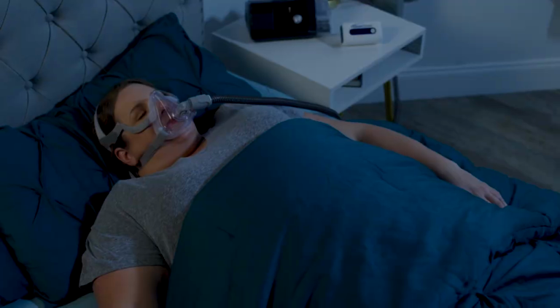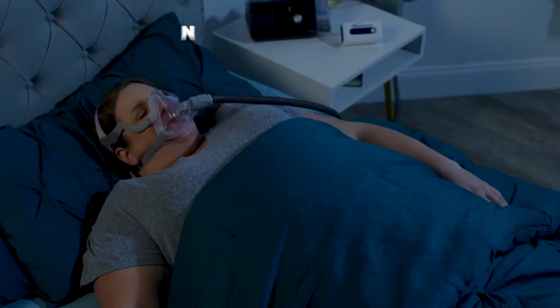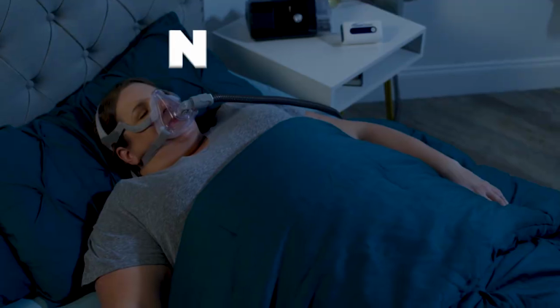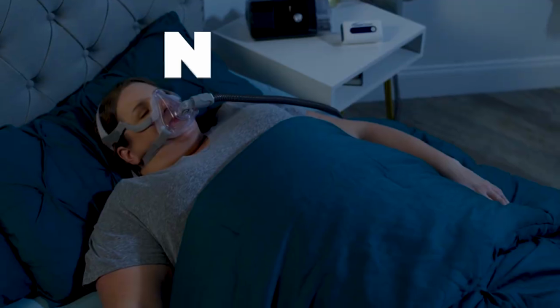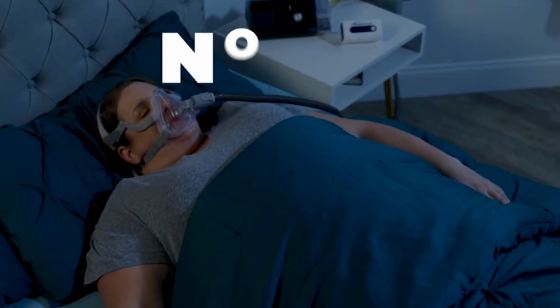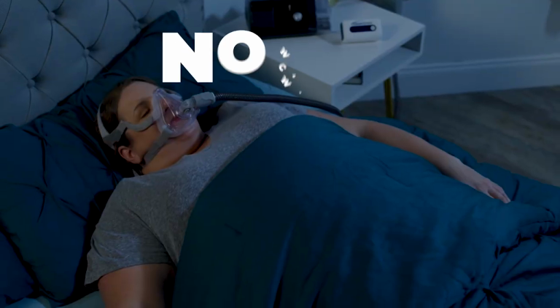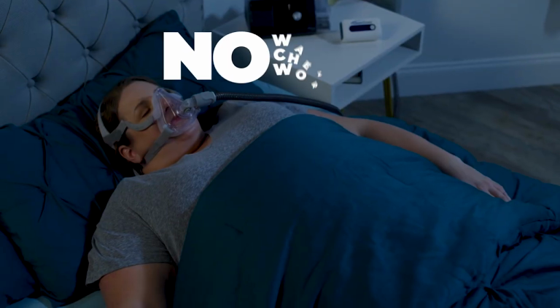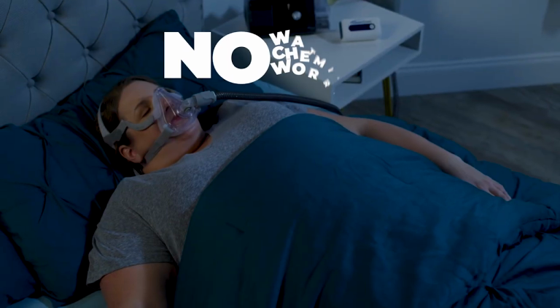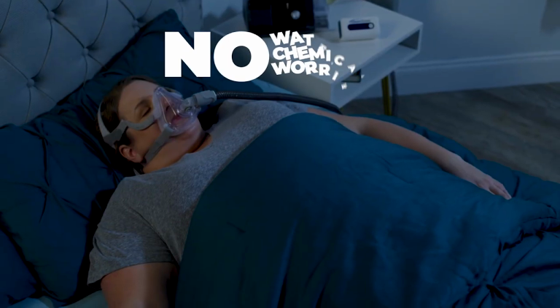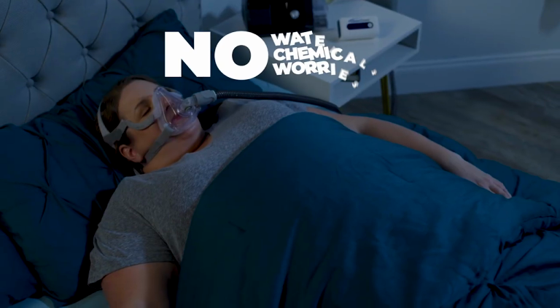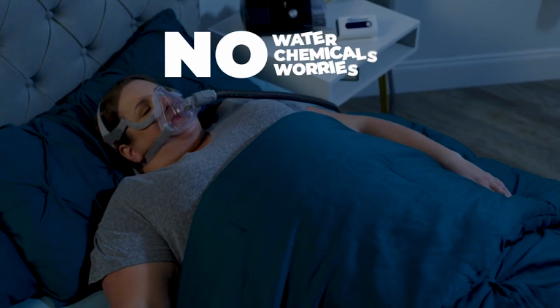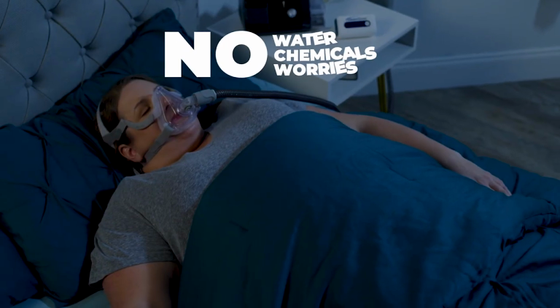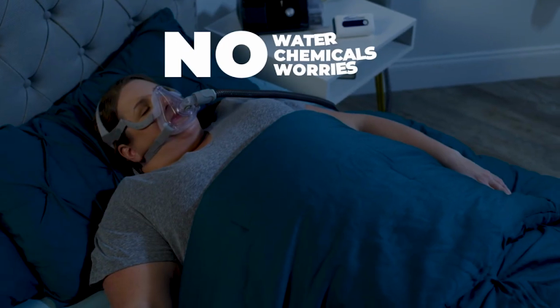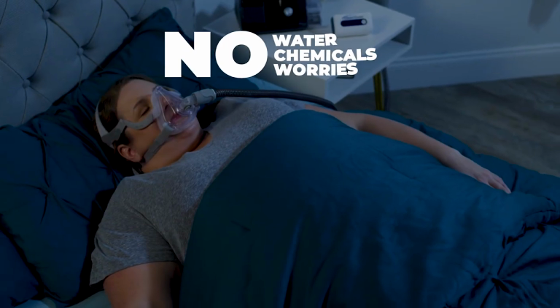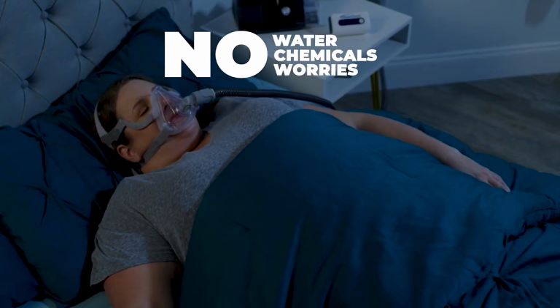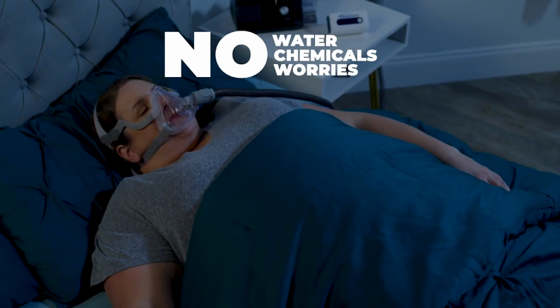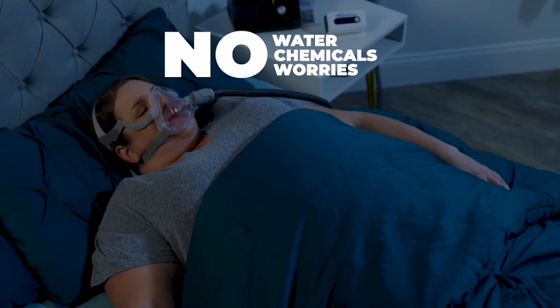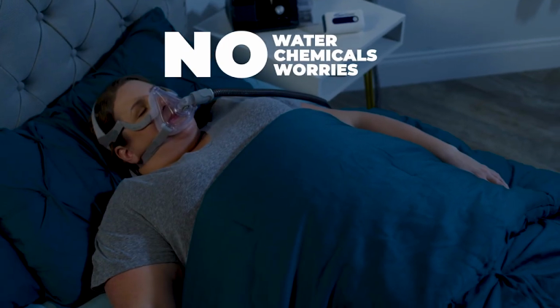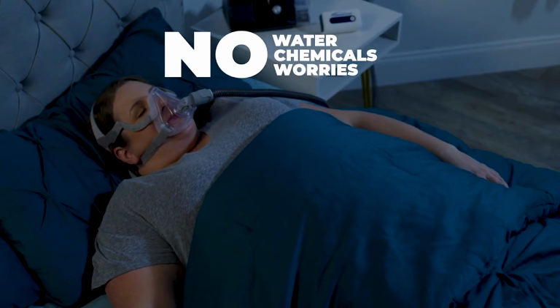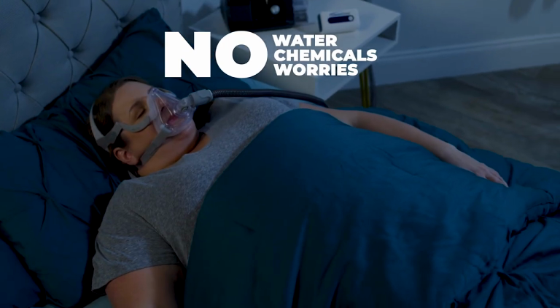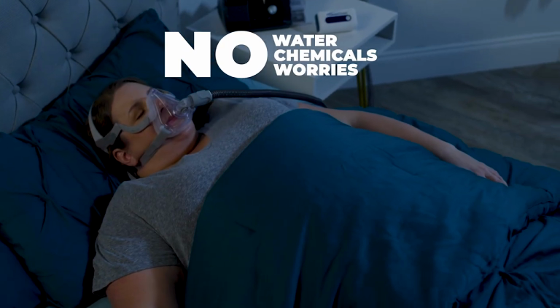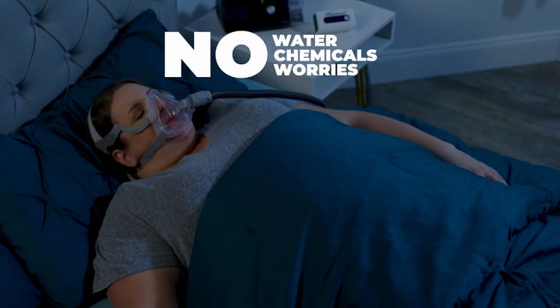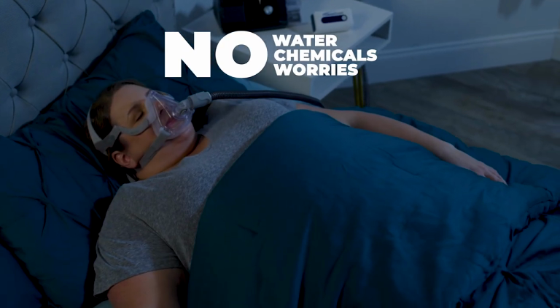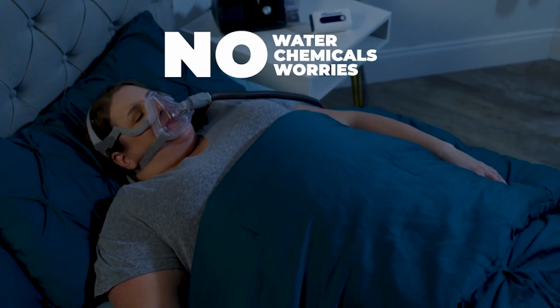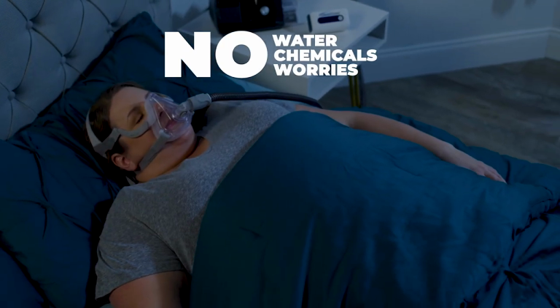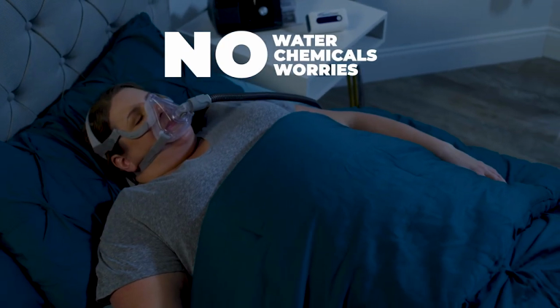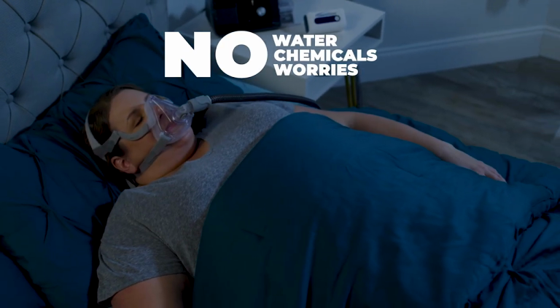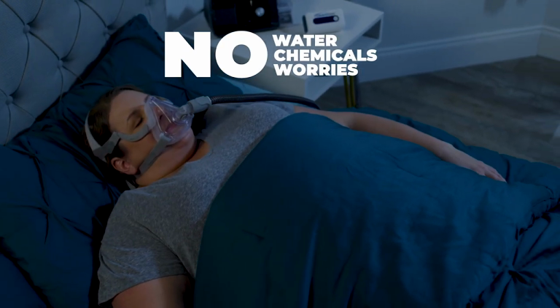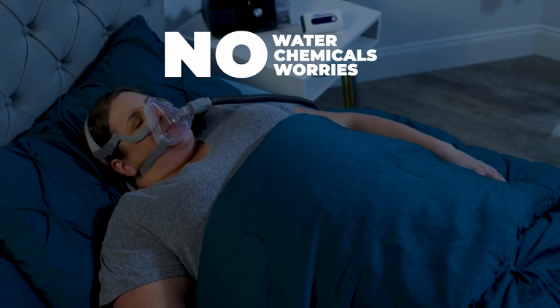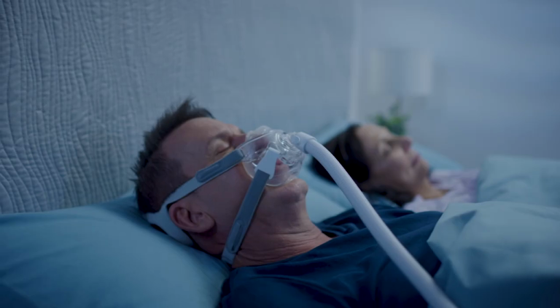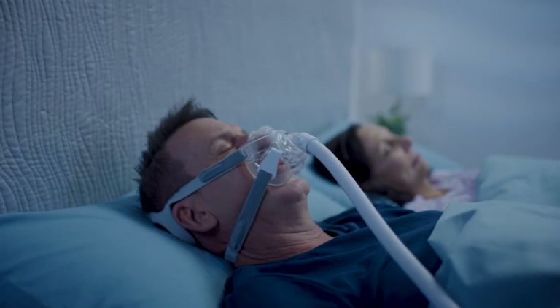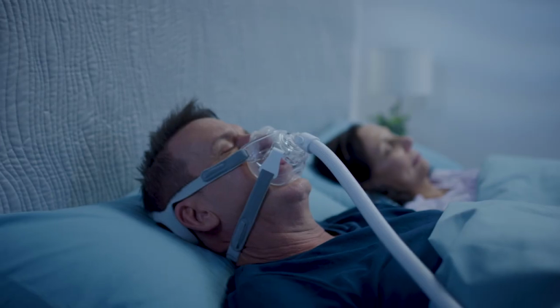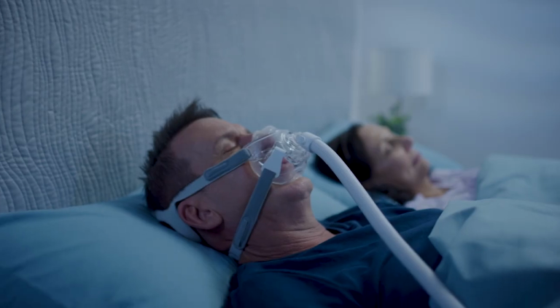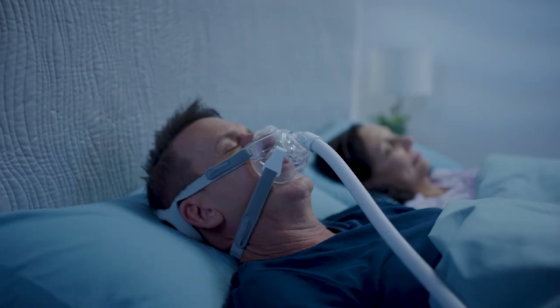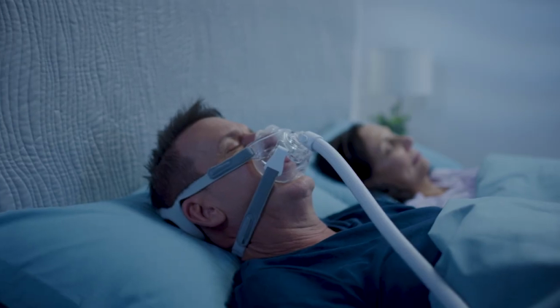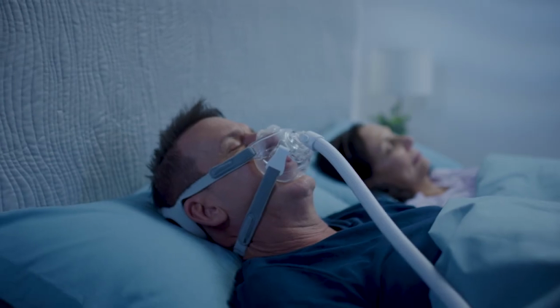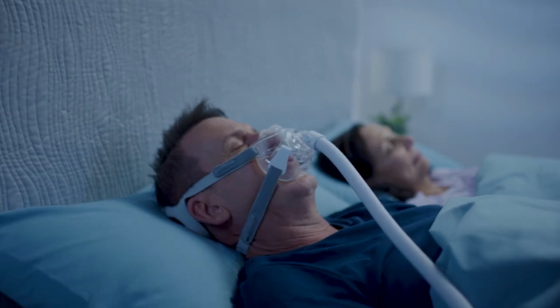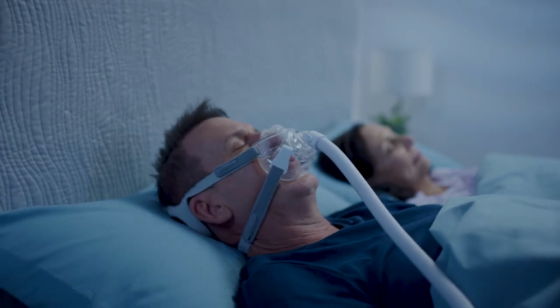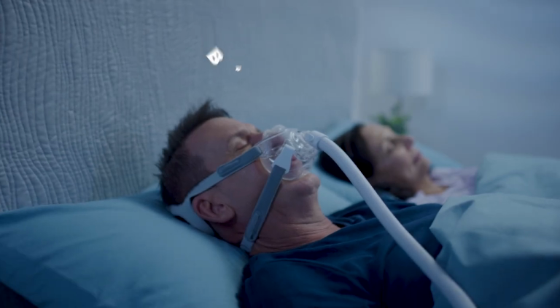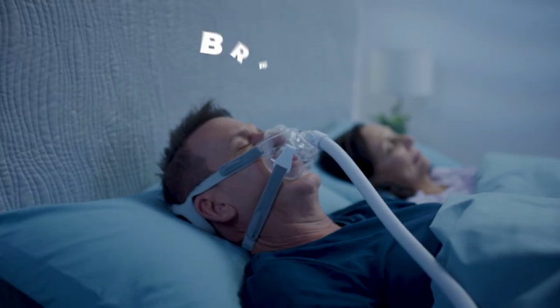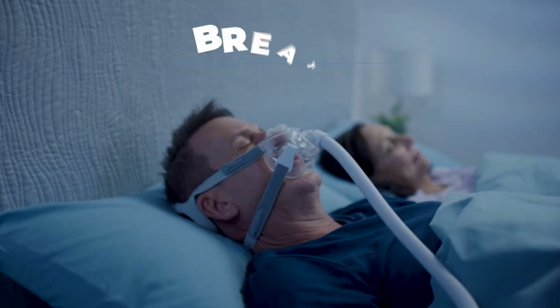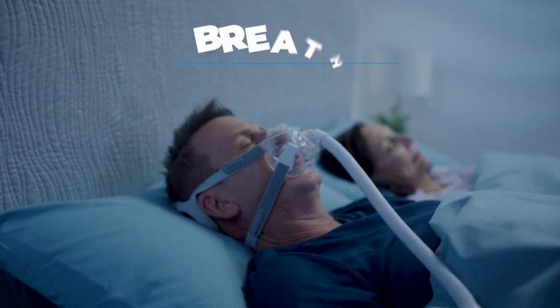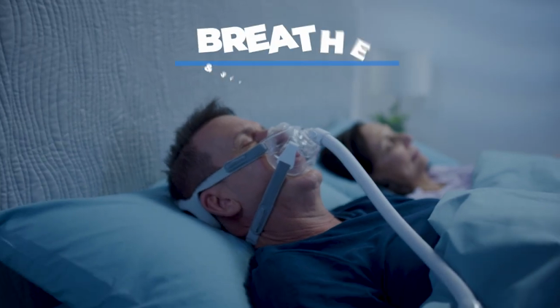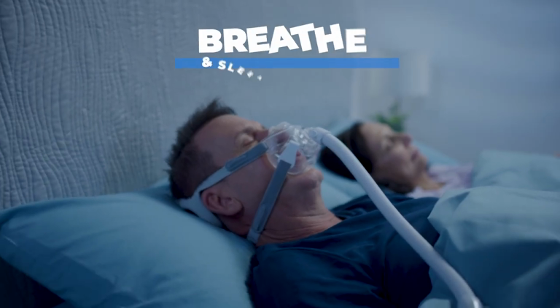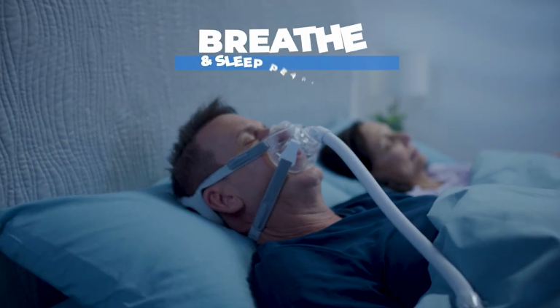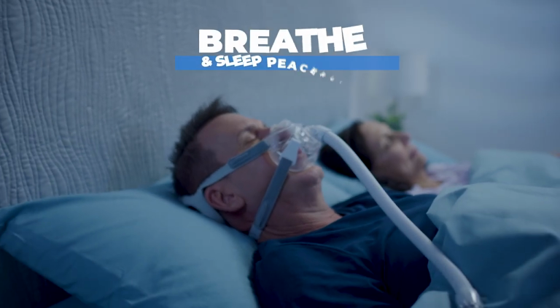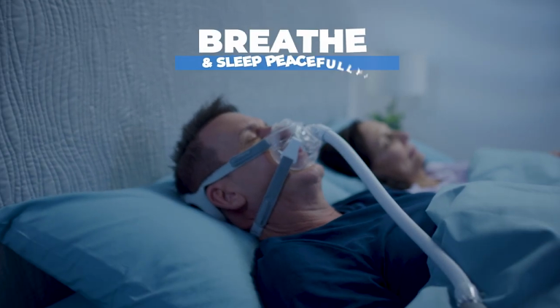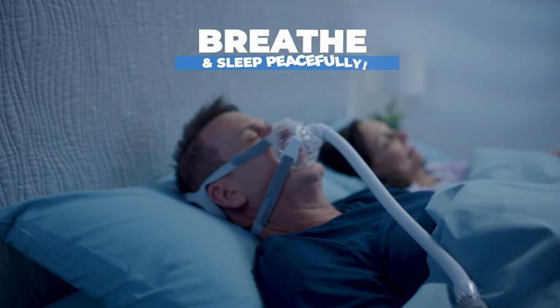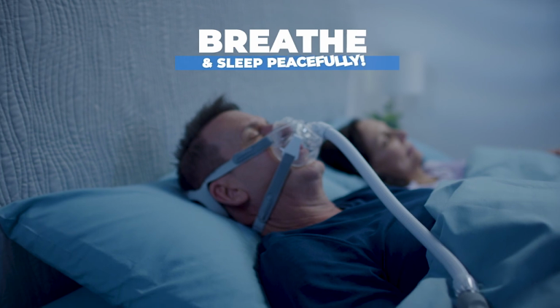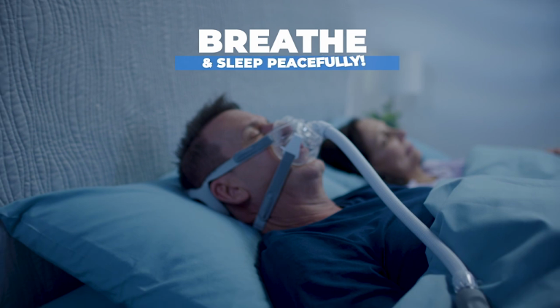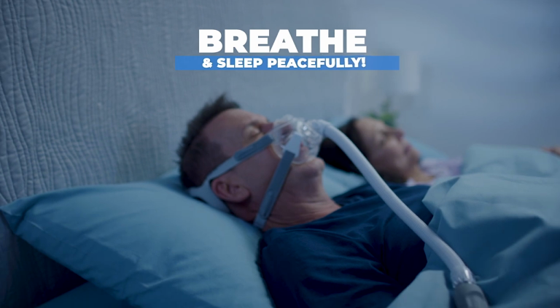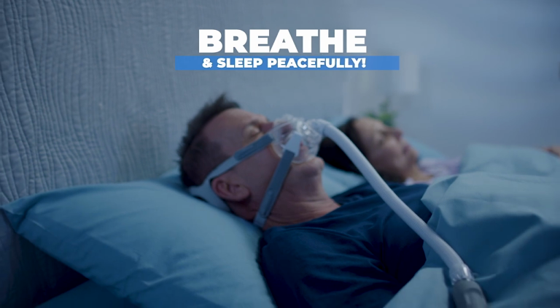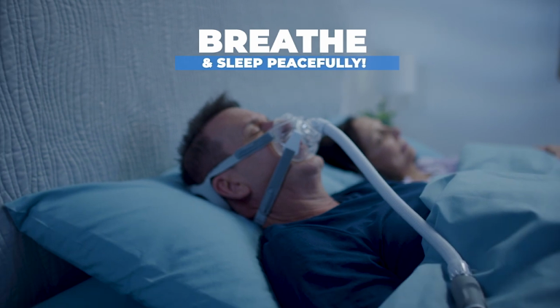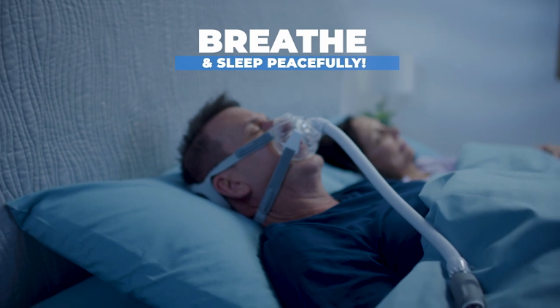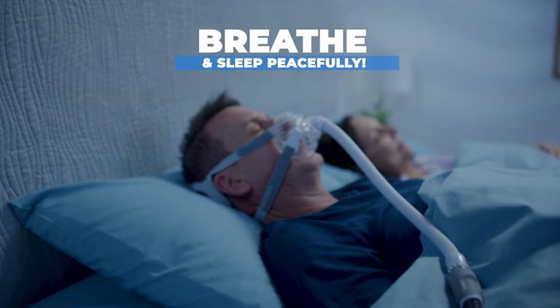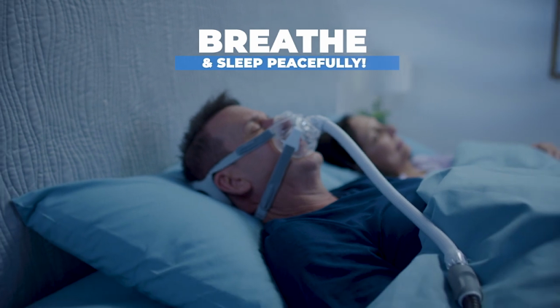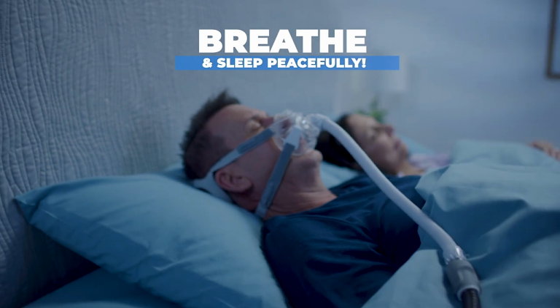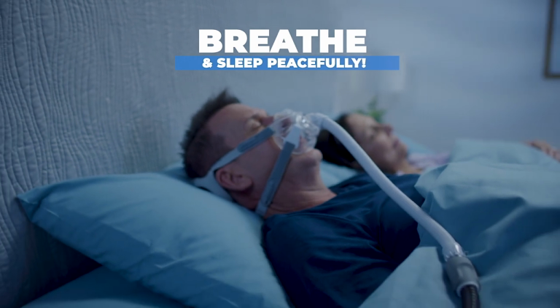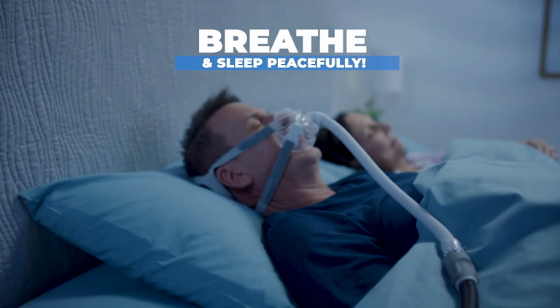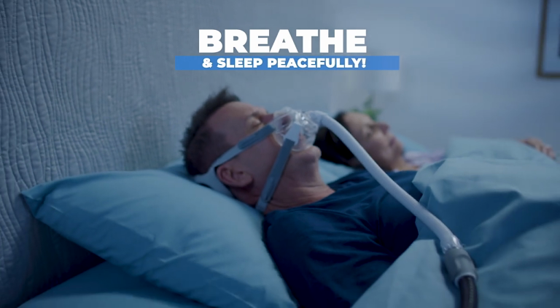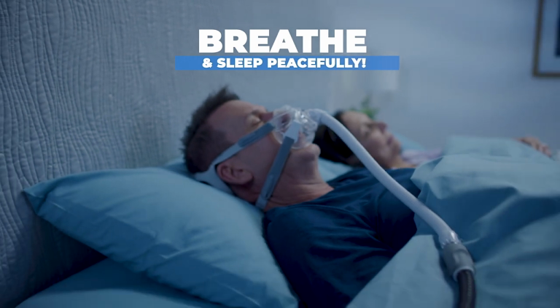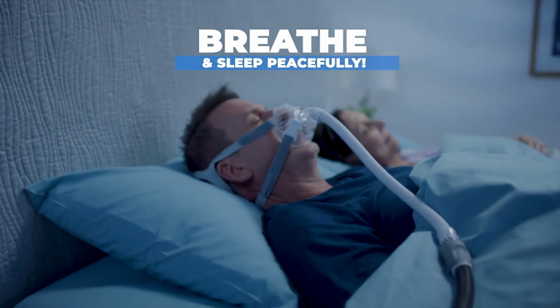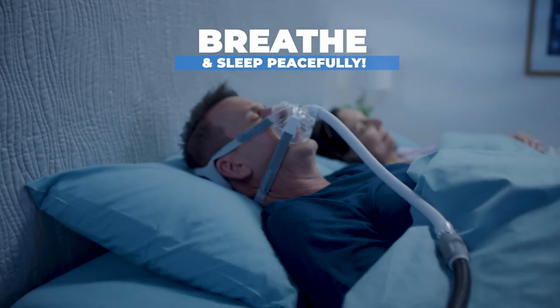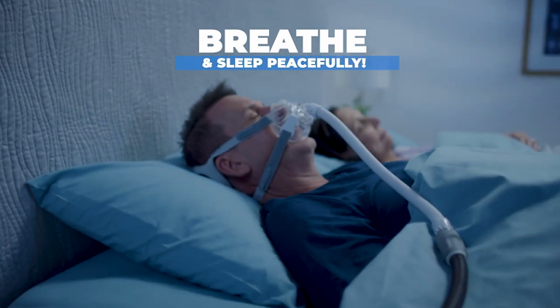No water, no added chemicals, no worries. You'll breathe in healthy, clean air and sleep peacefully.